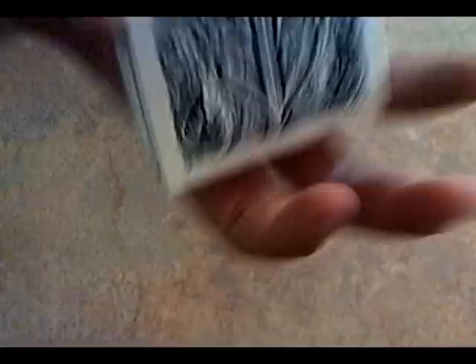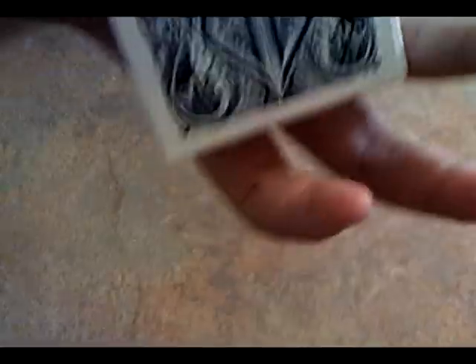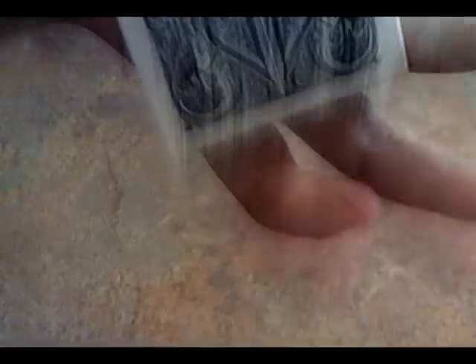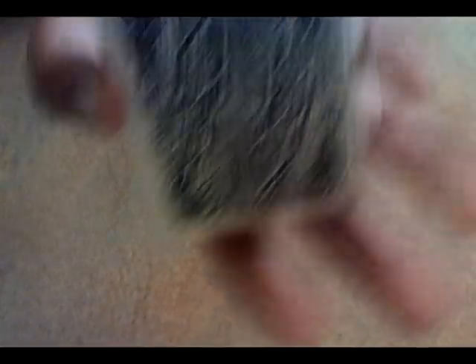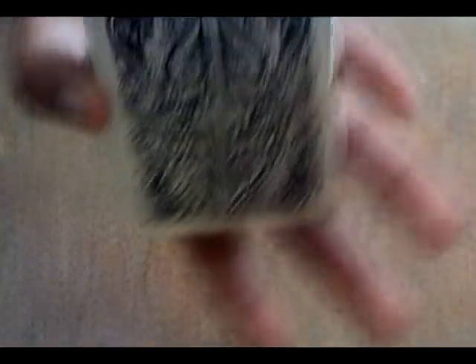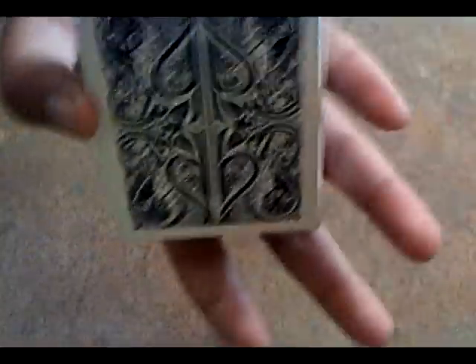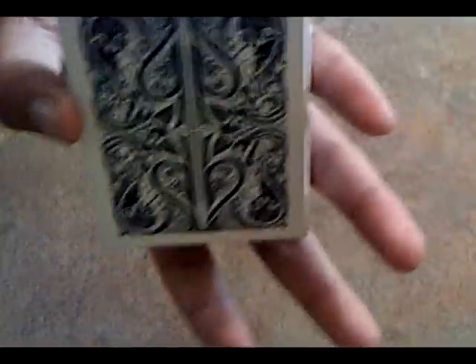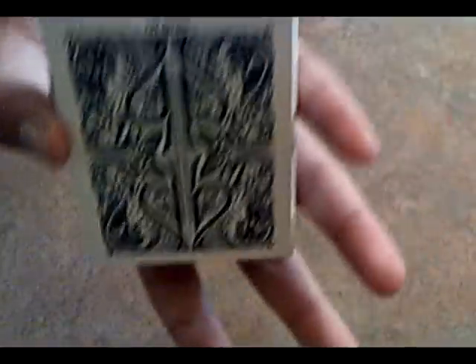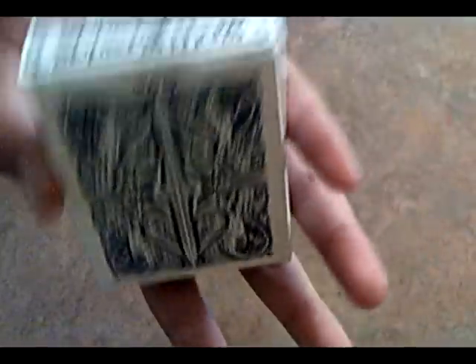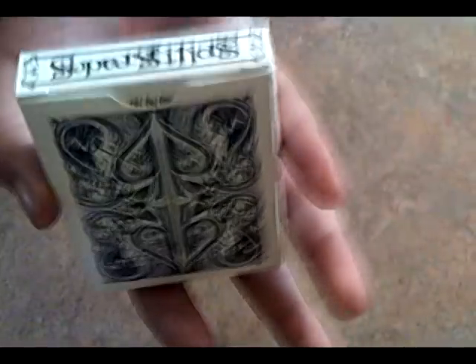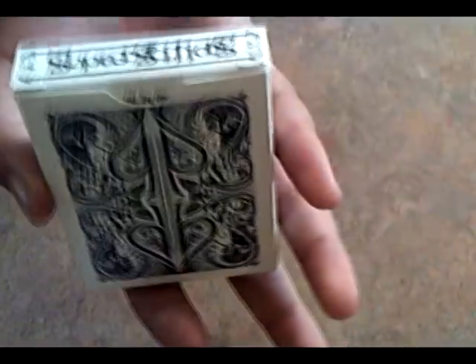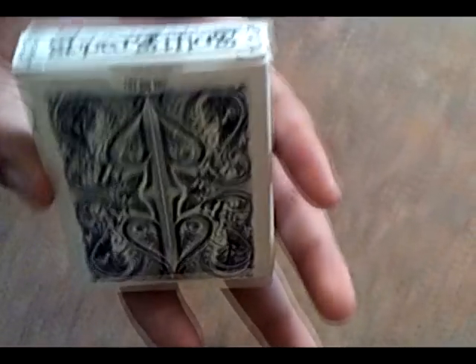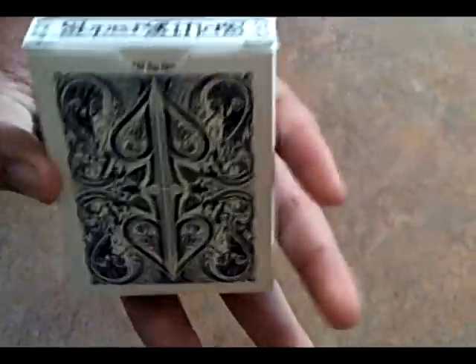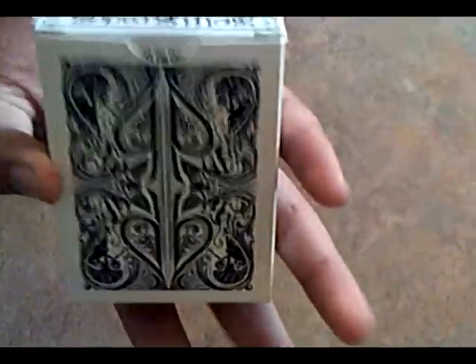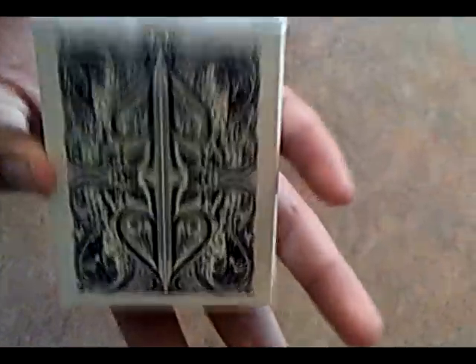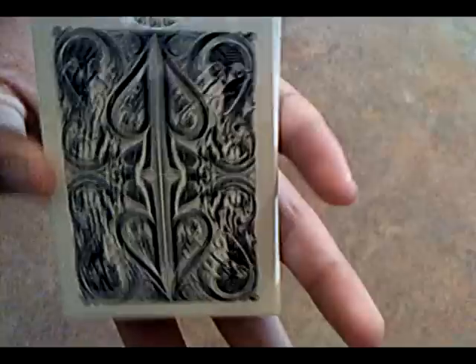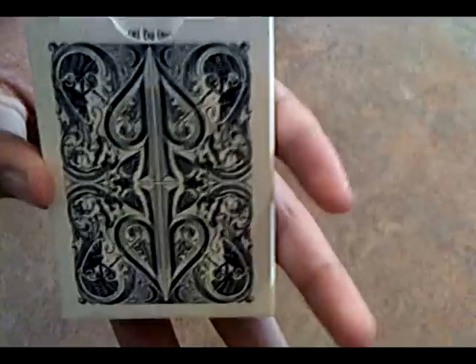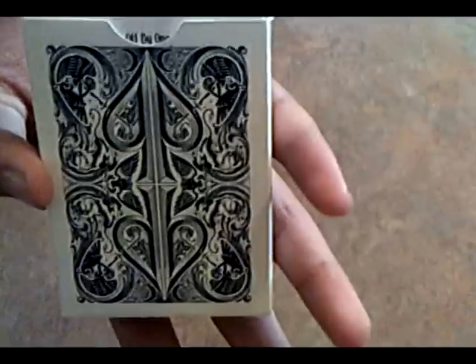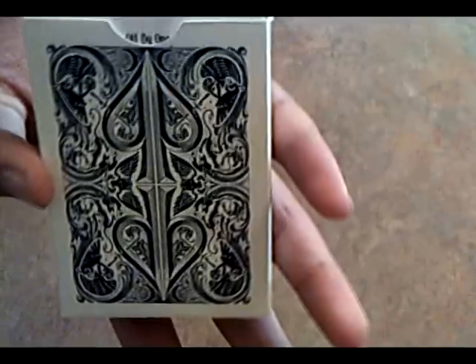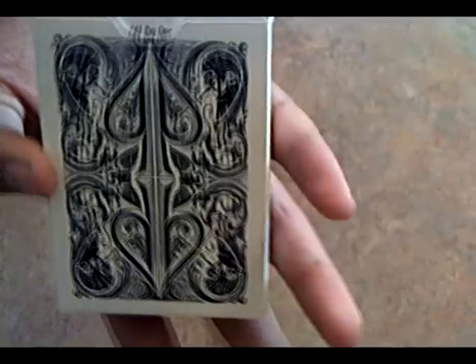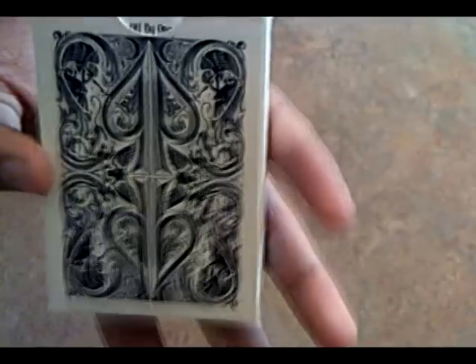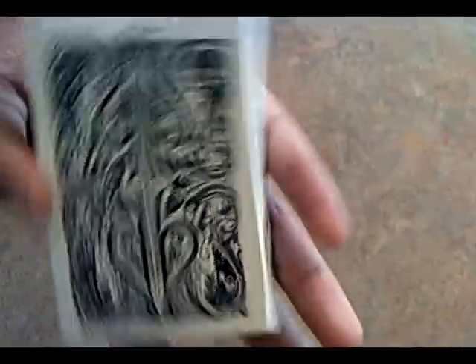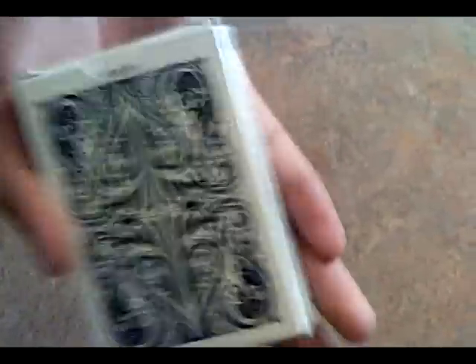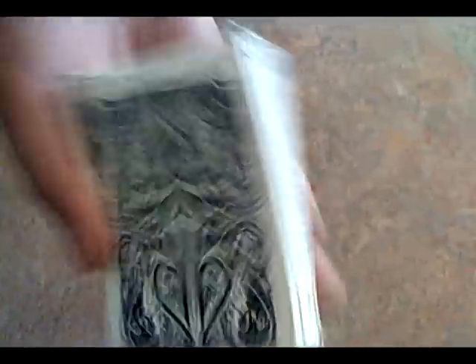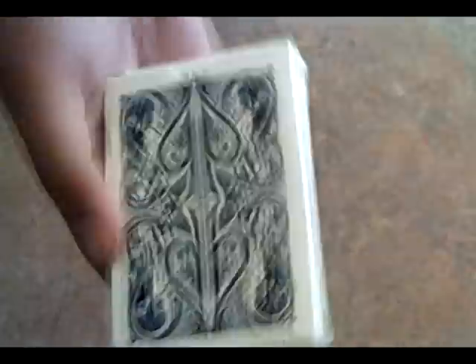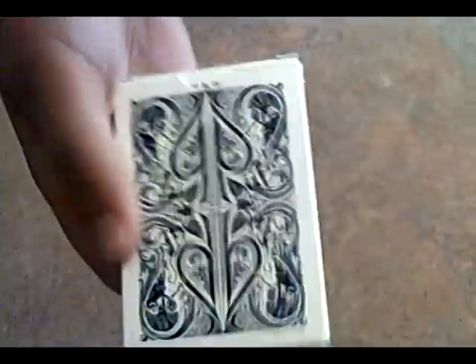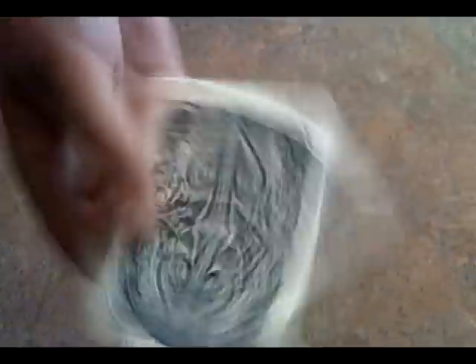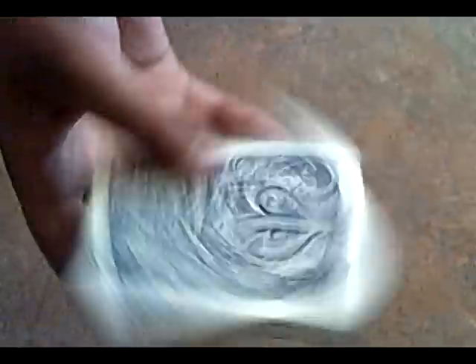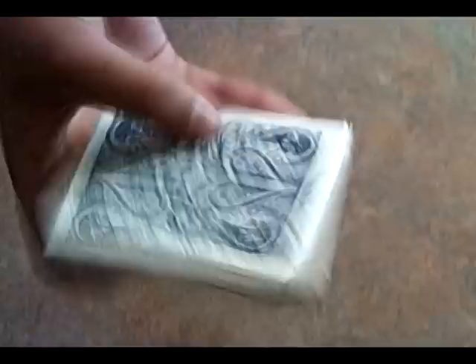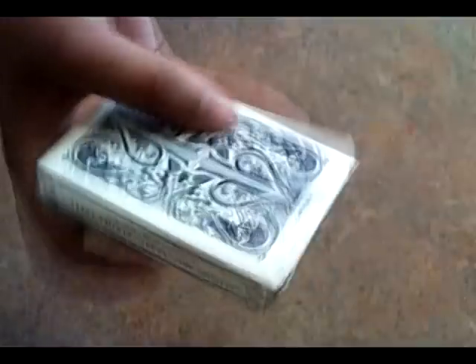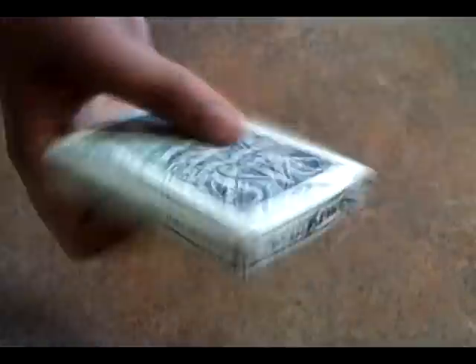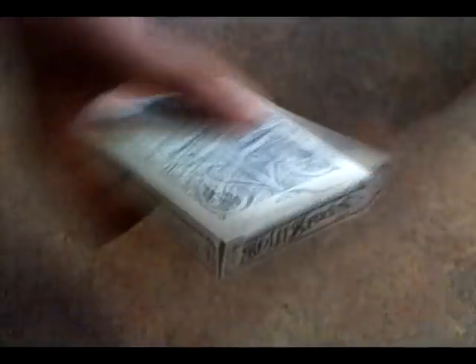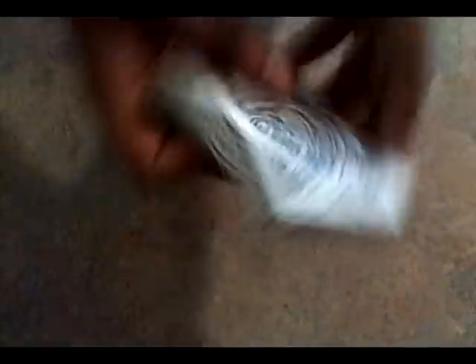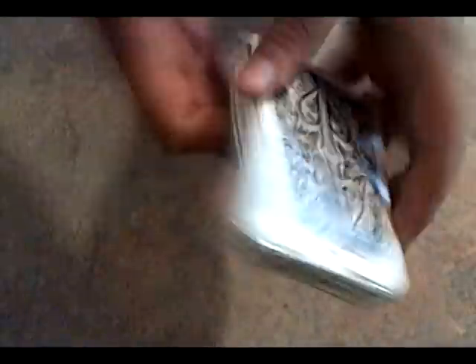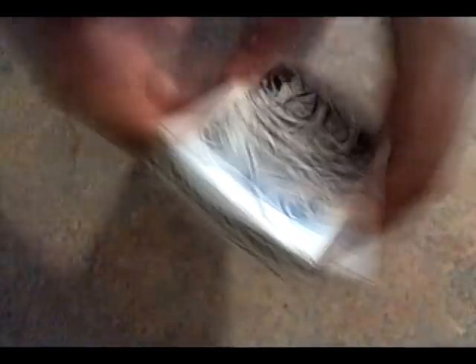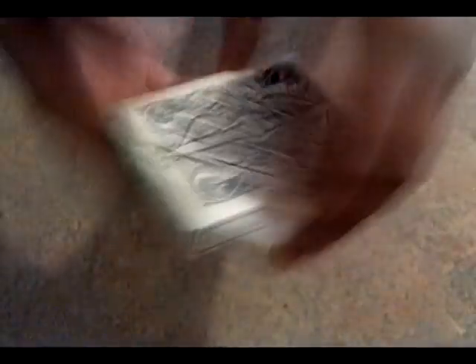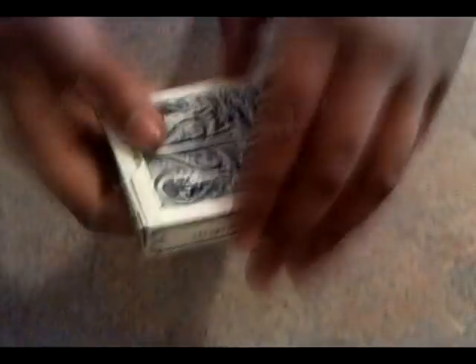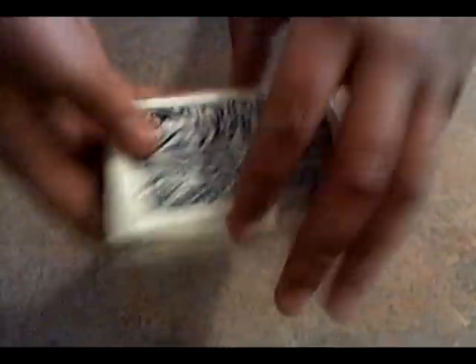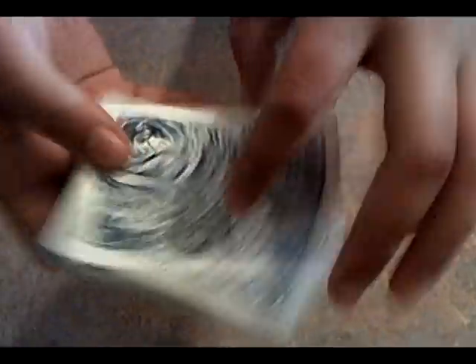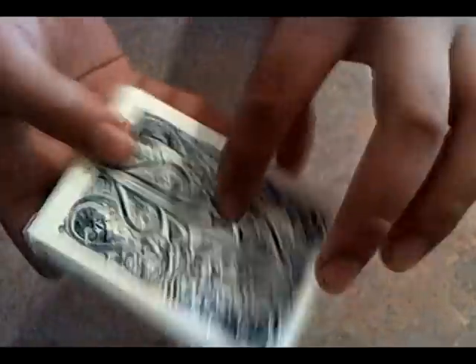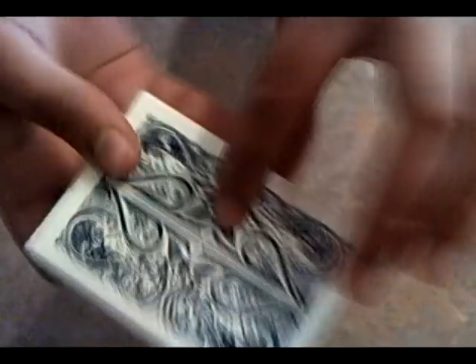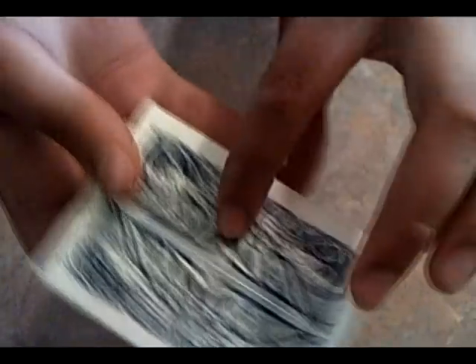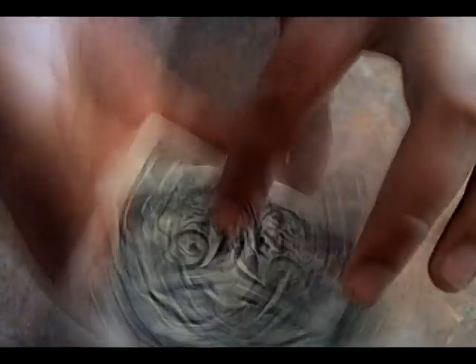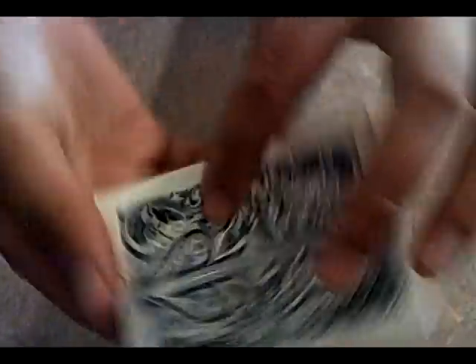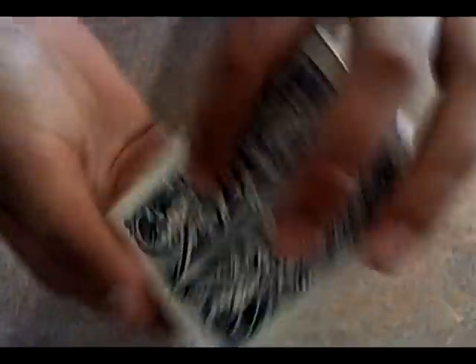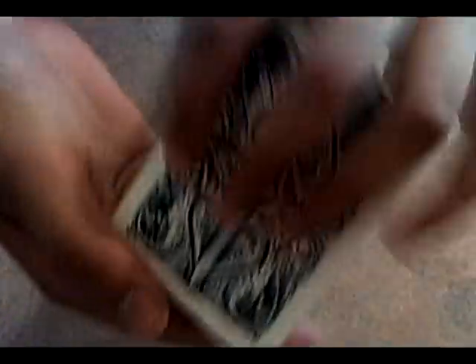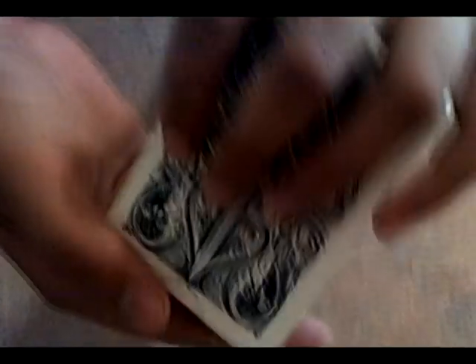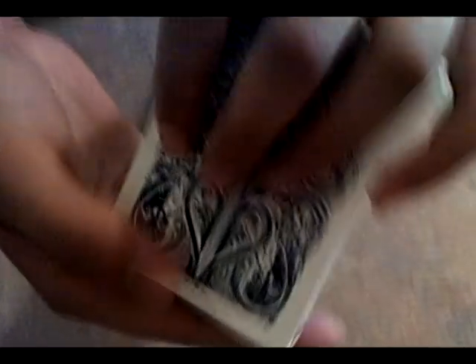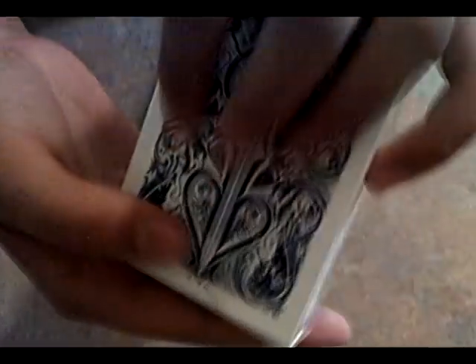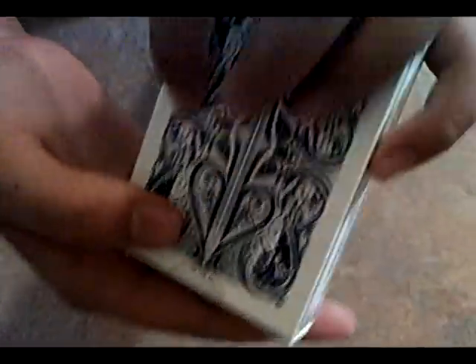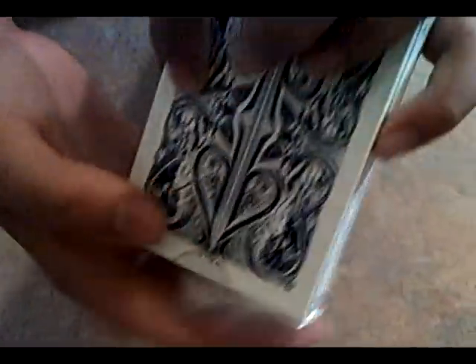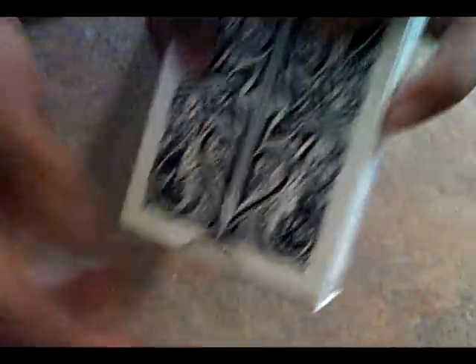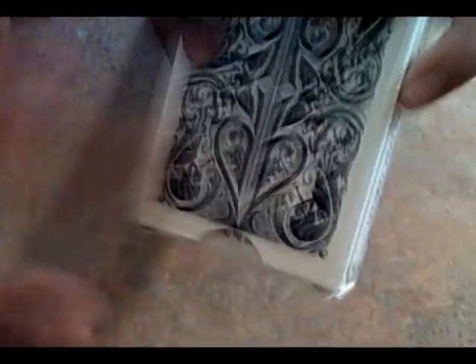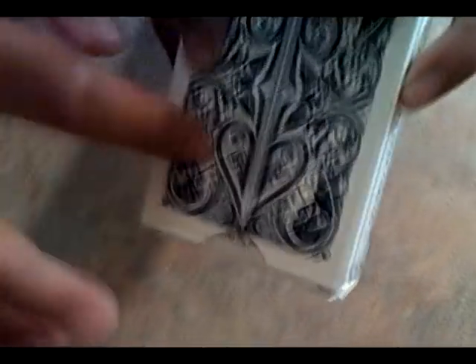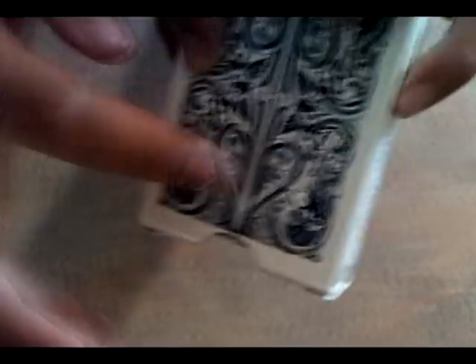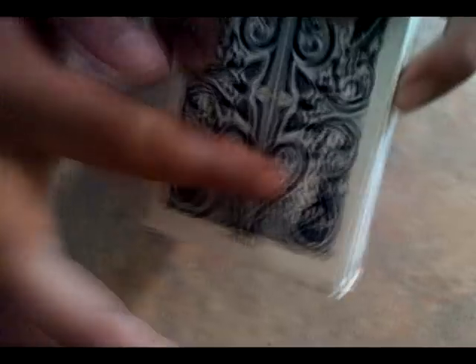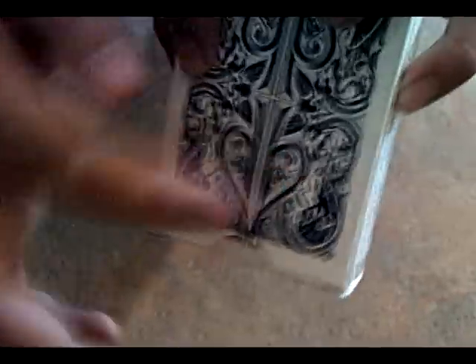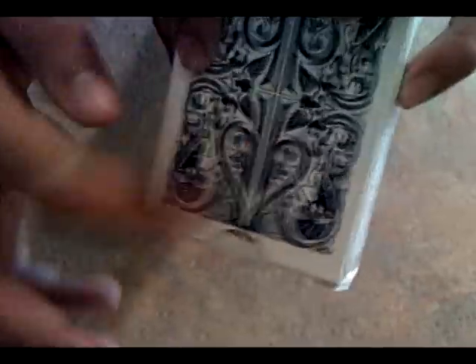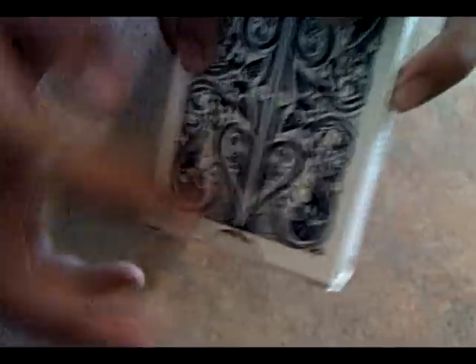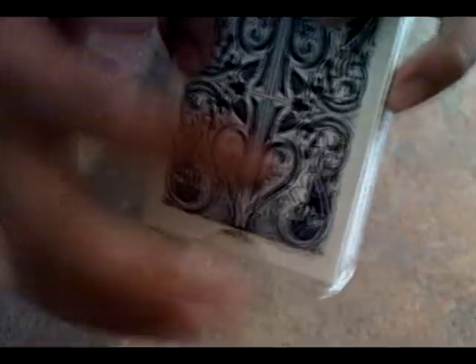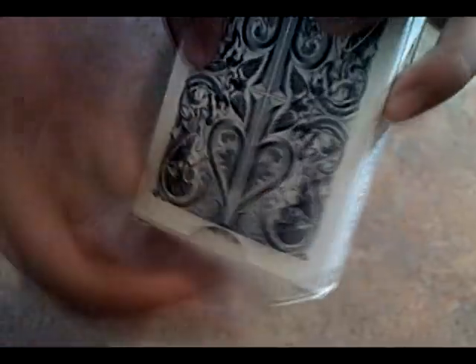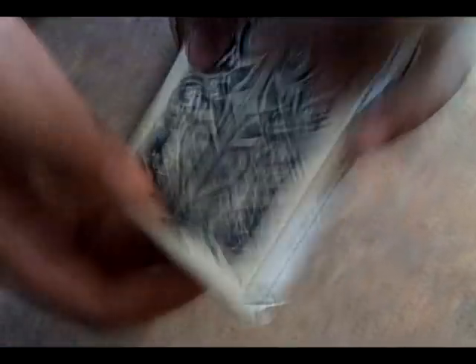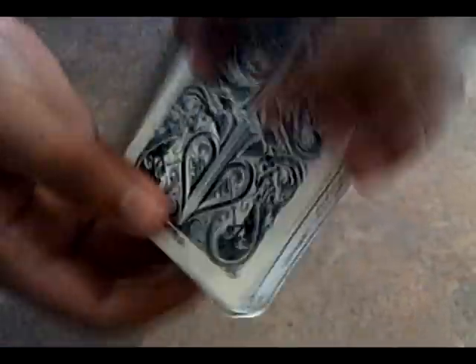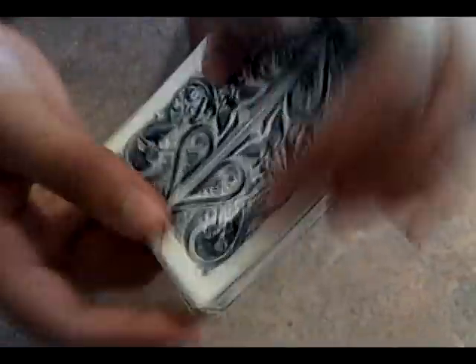Here's the back. Really, really nice looking back. You can see it has the DB combo.